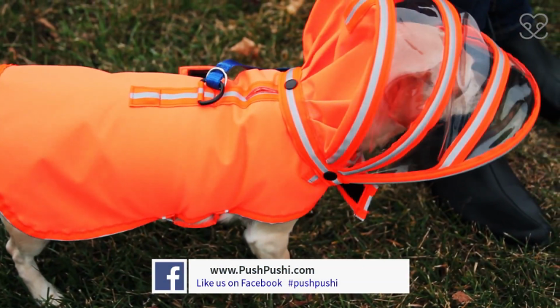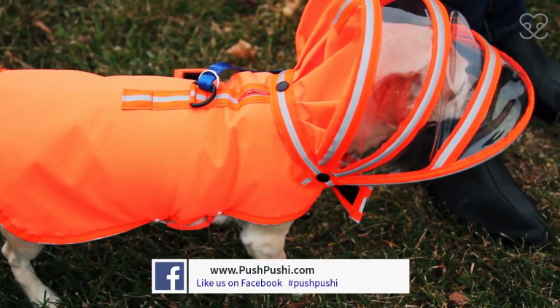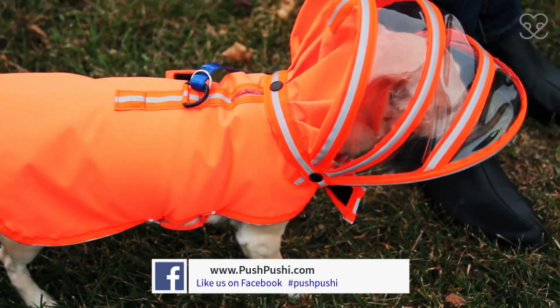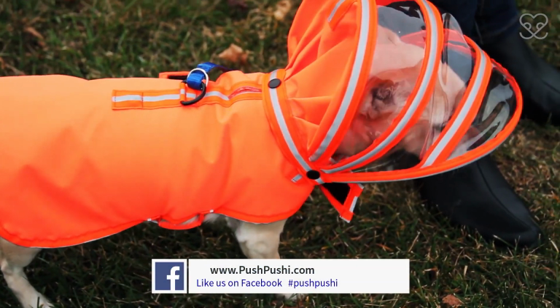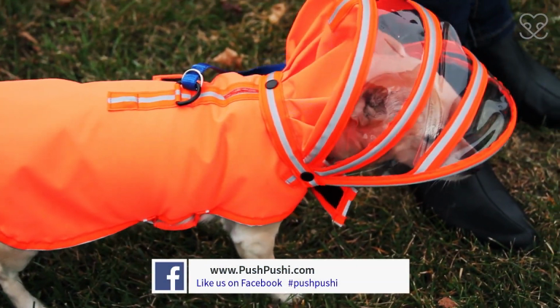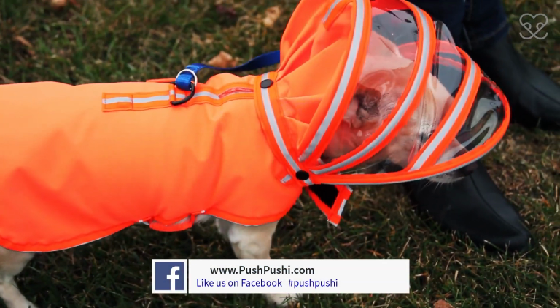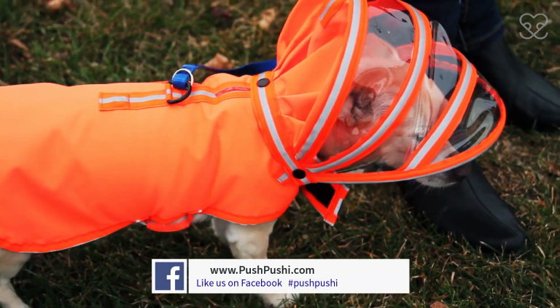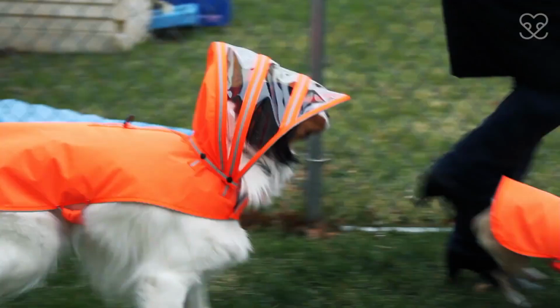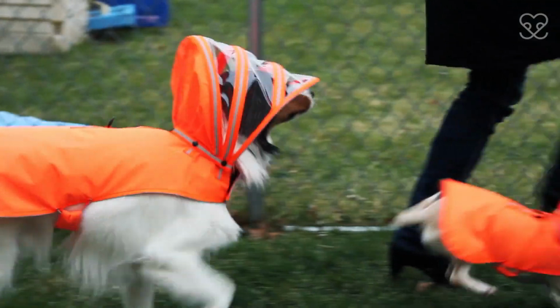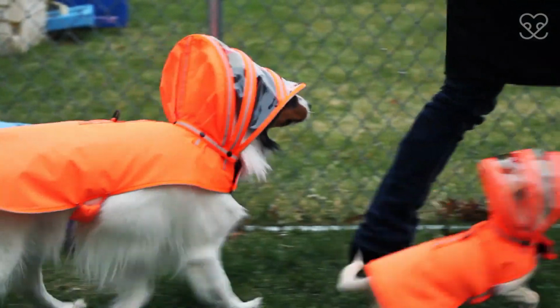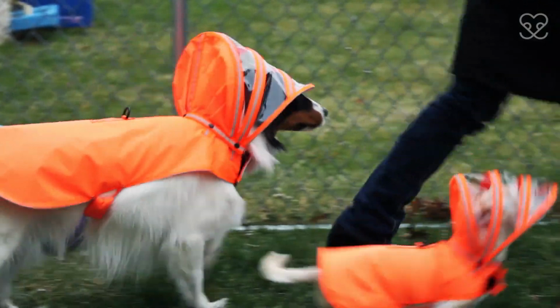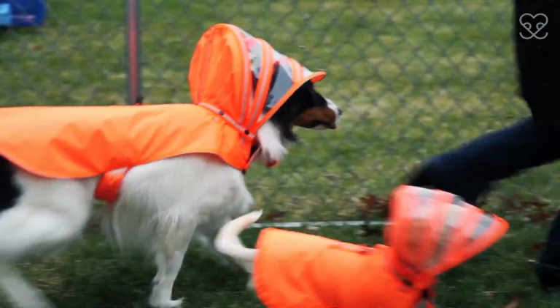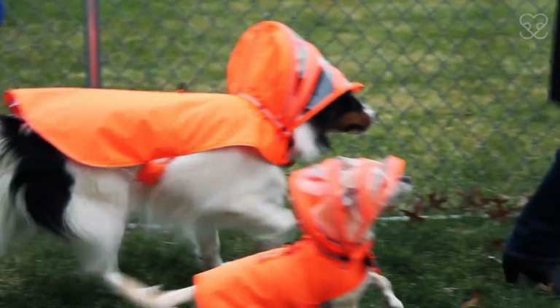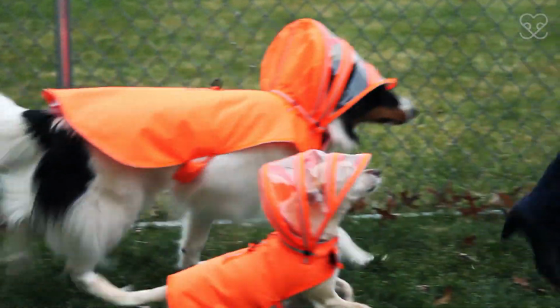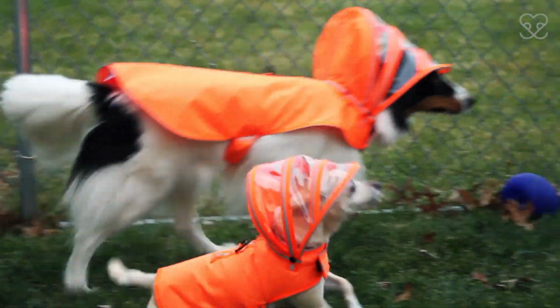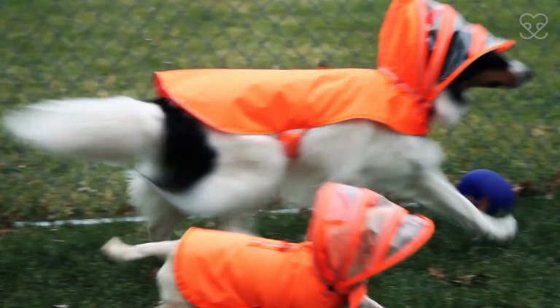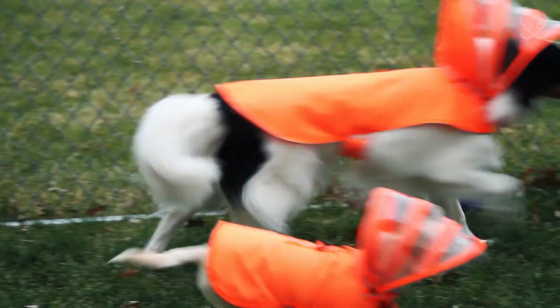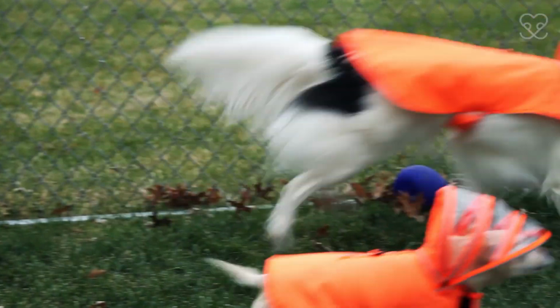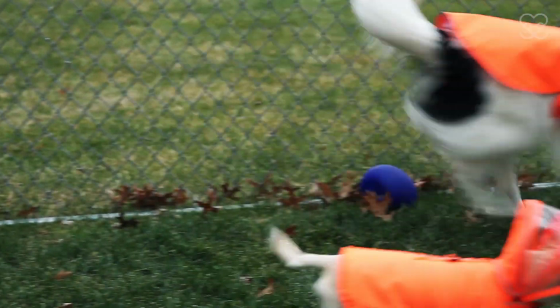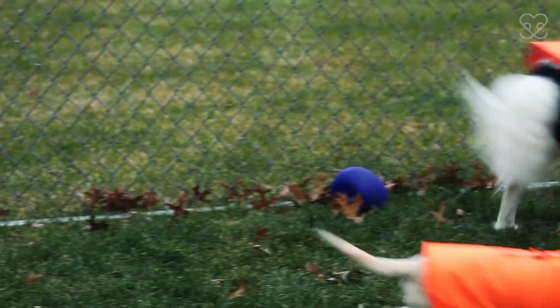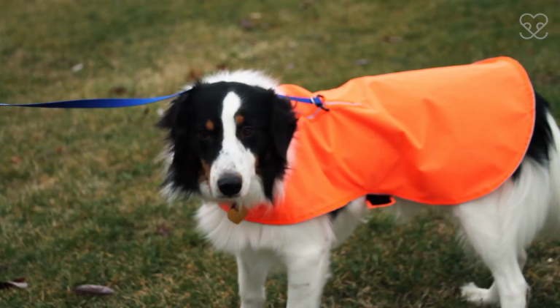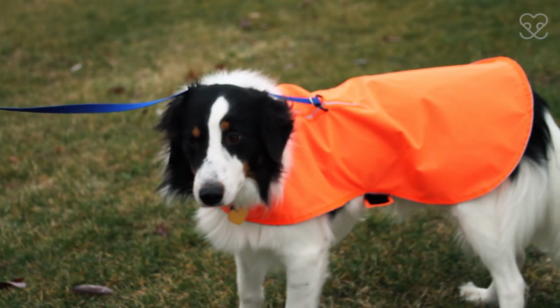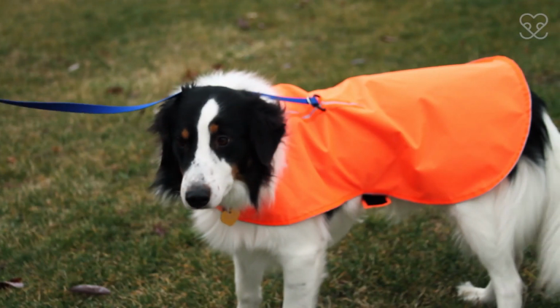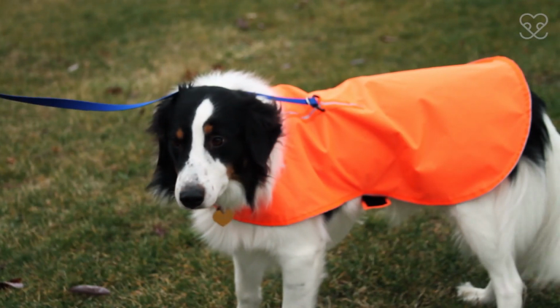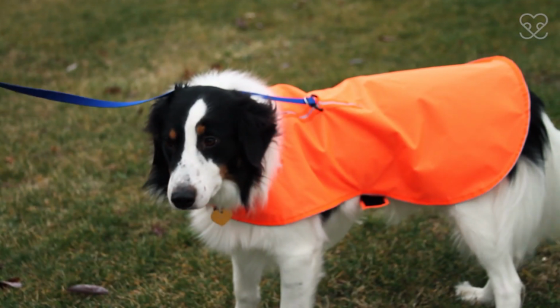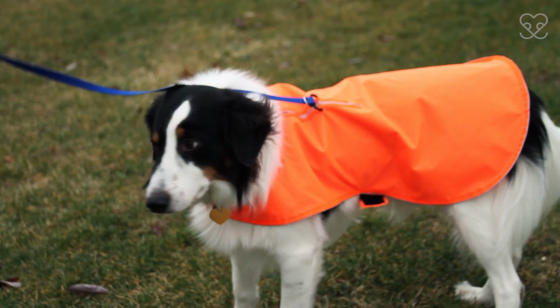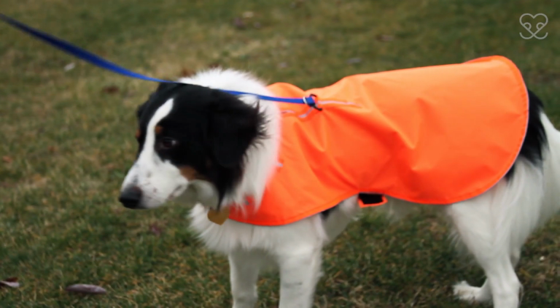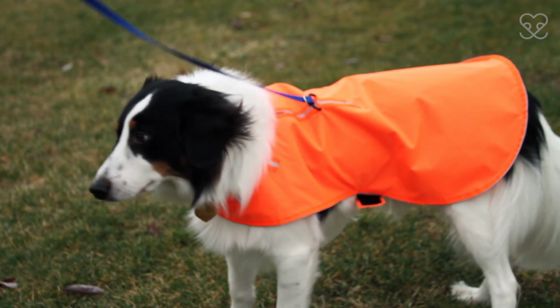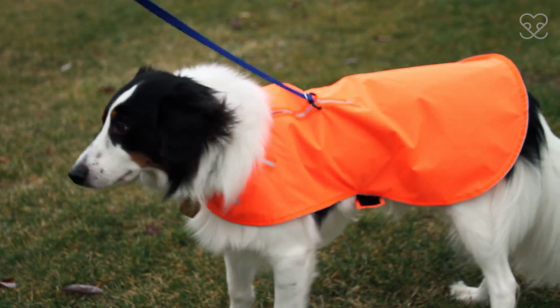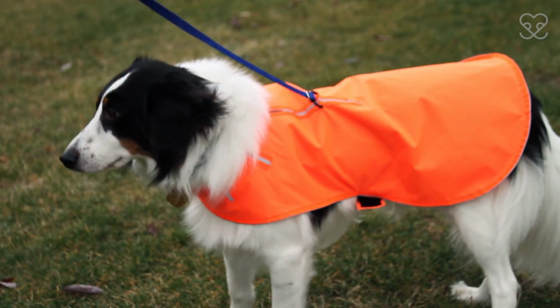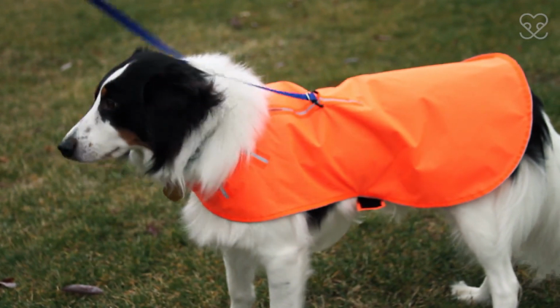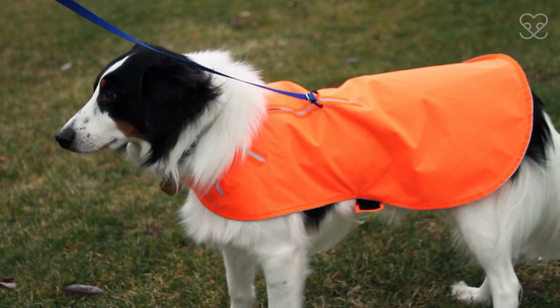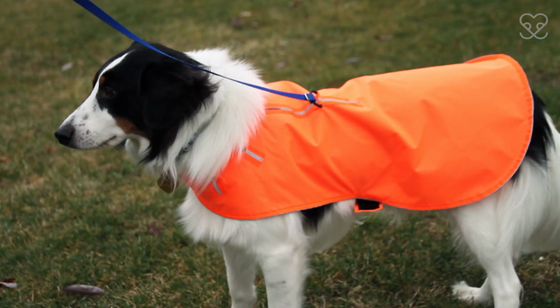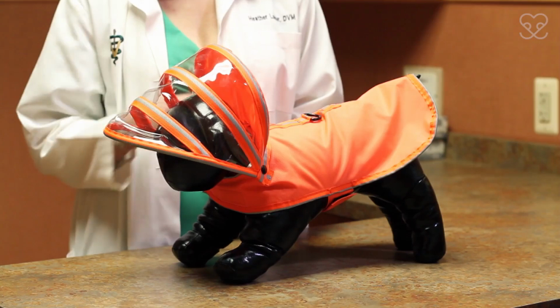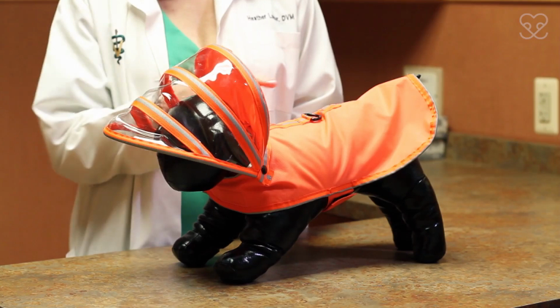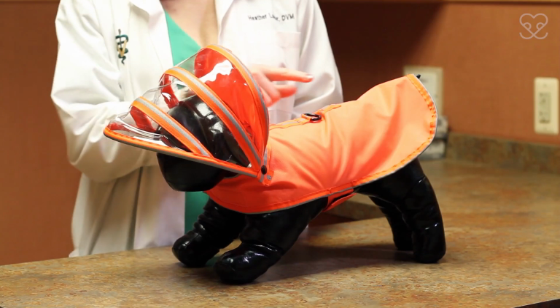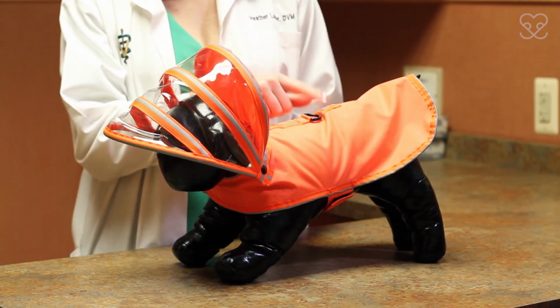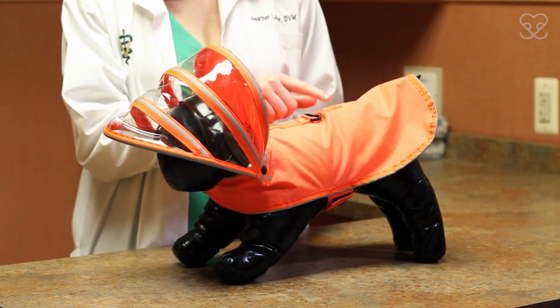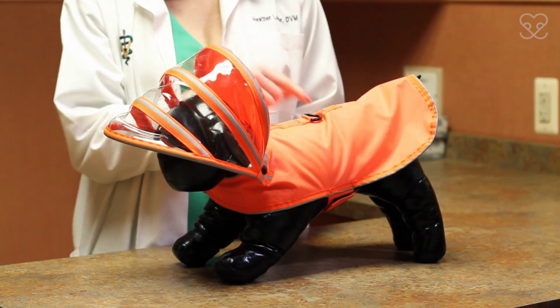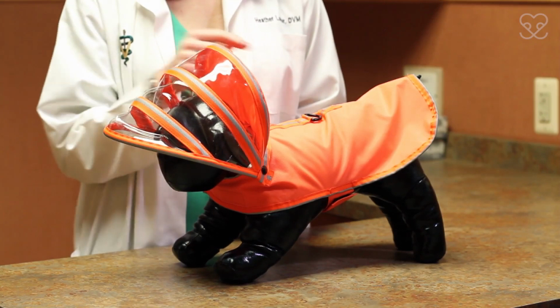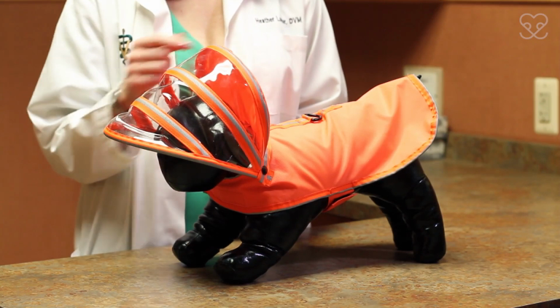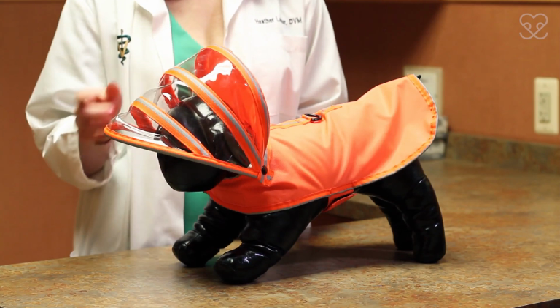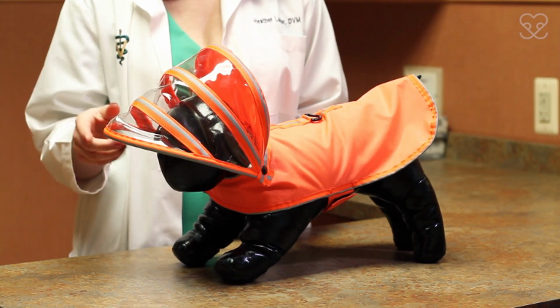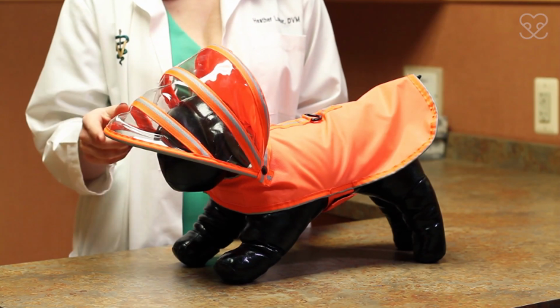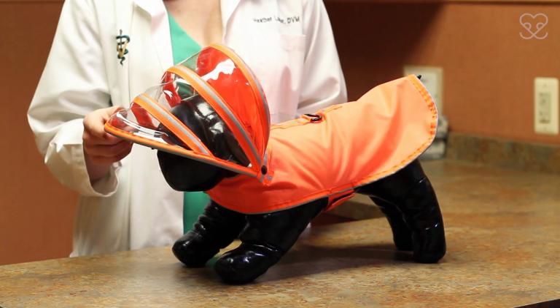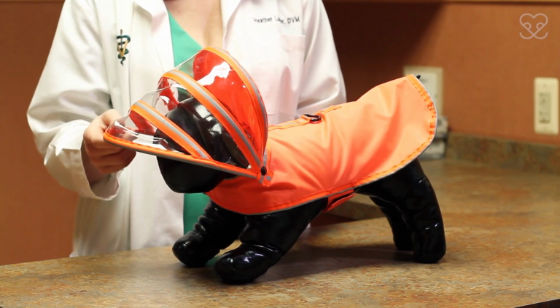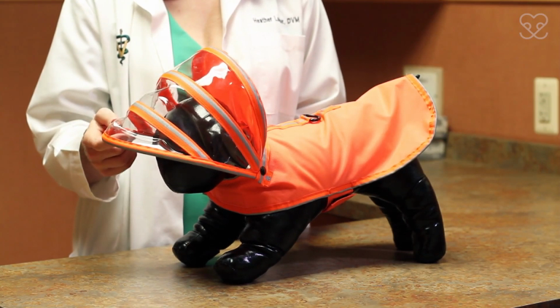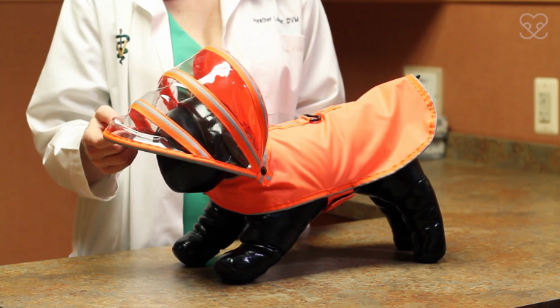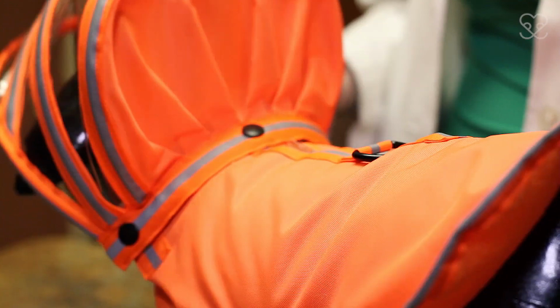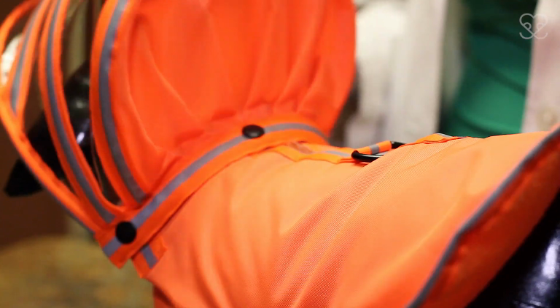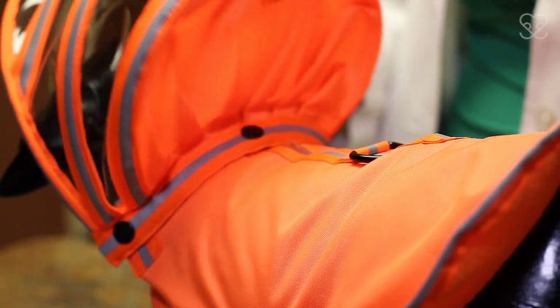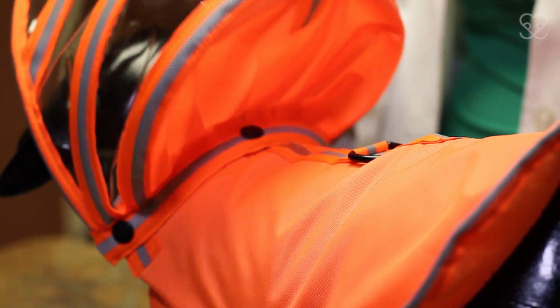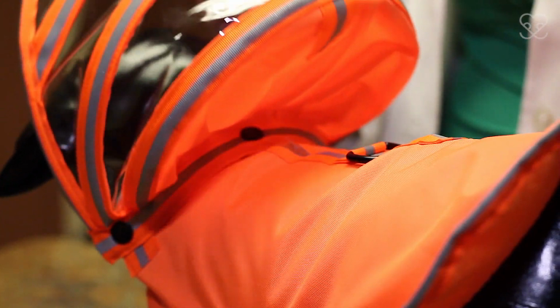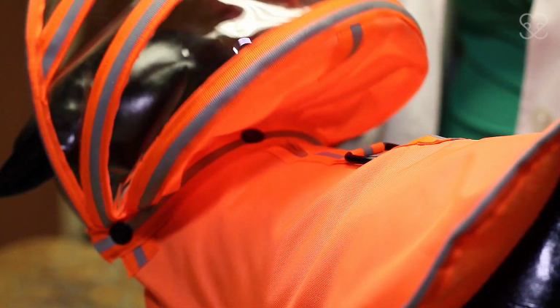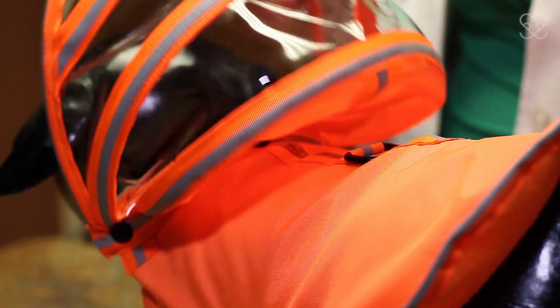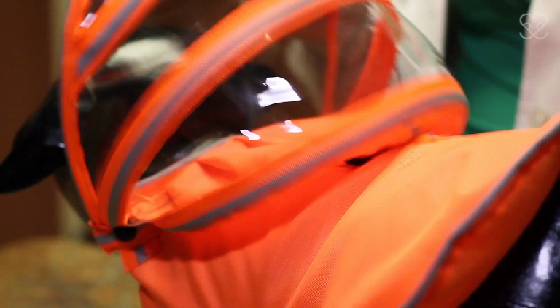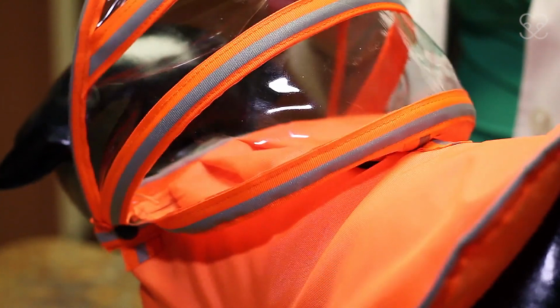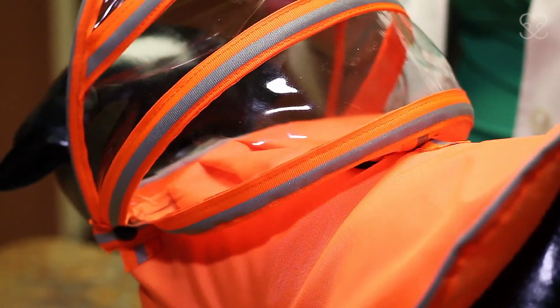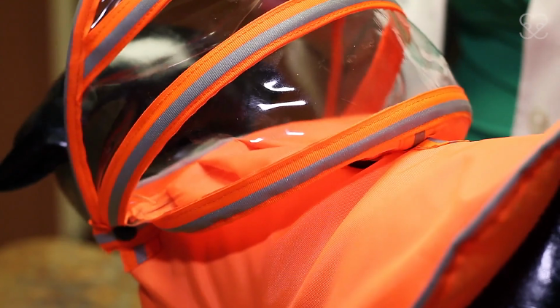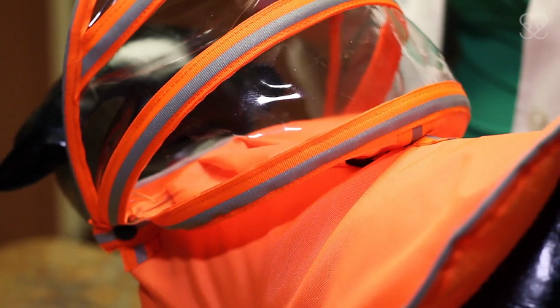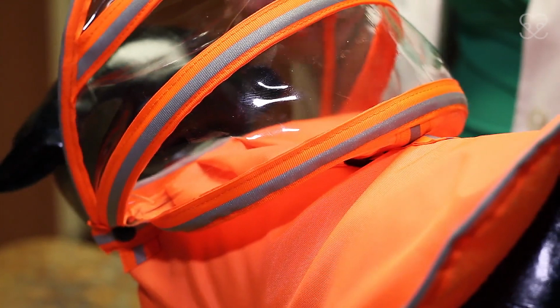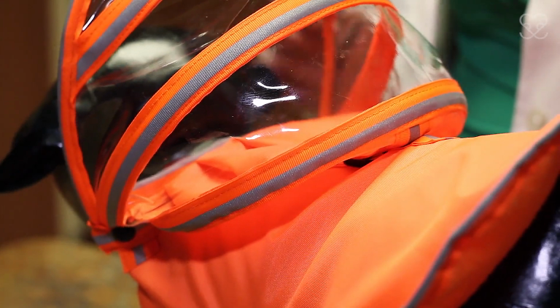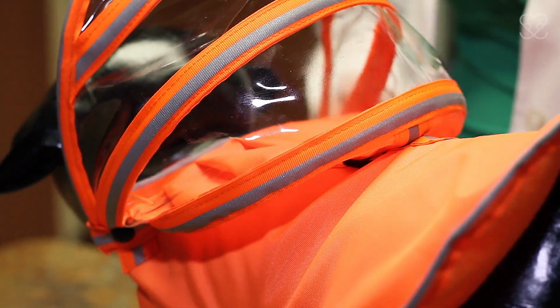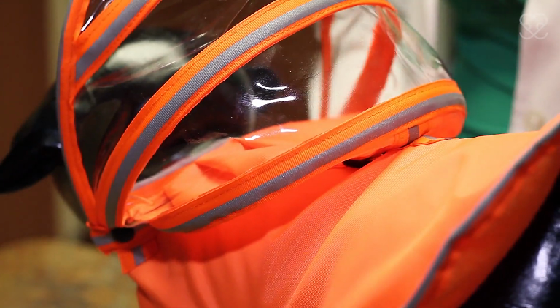The functional safety orange color works in the city and in the country. Plus, the detachable hood acts like an umbrella. It folds down, held in place with magnets.